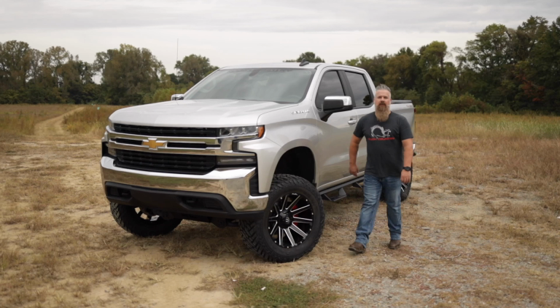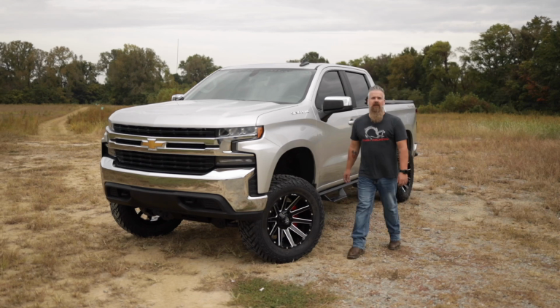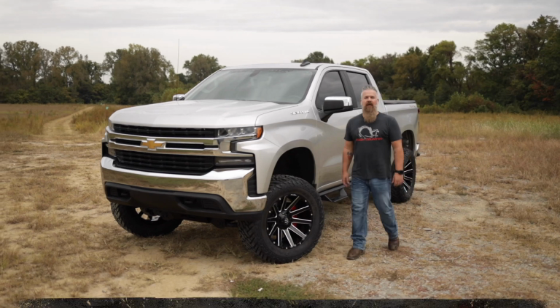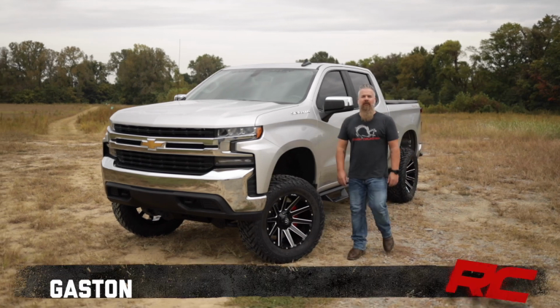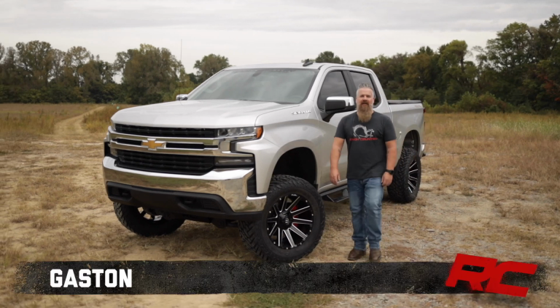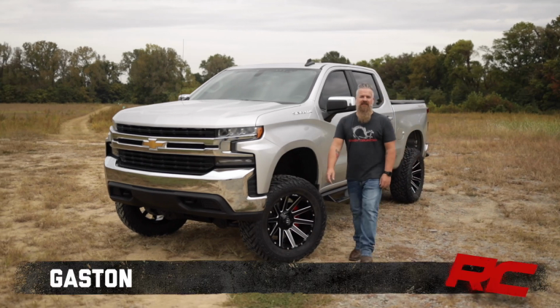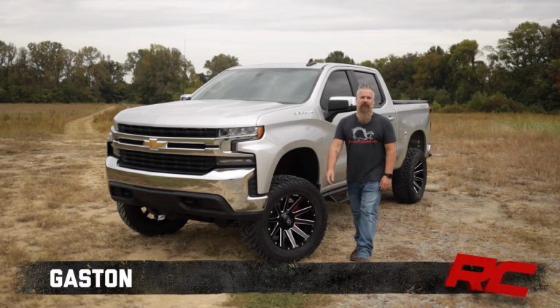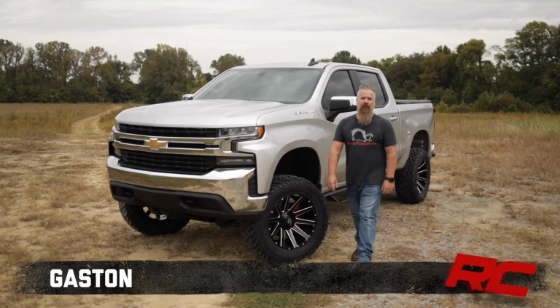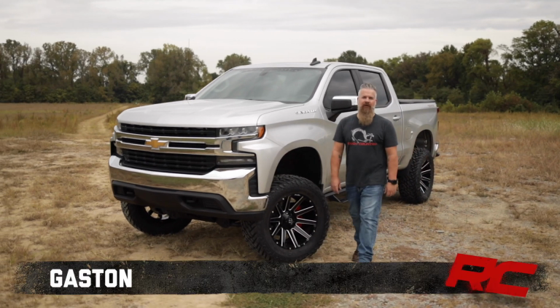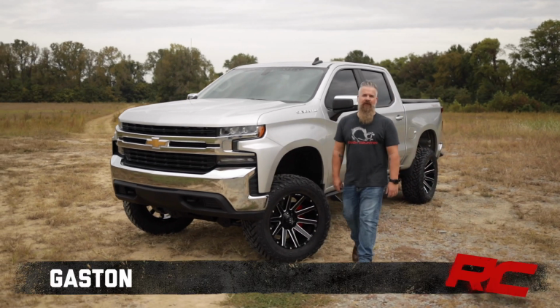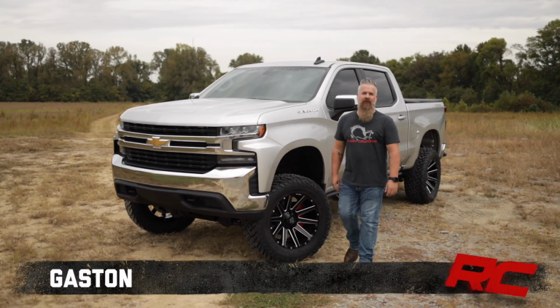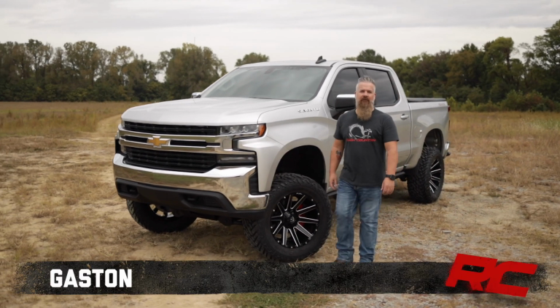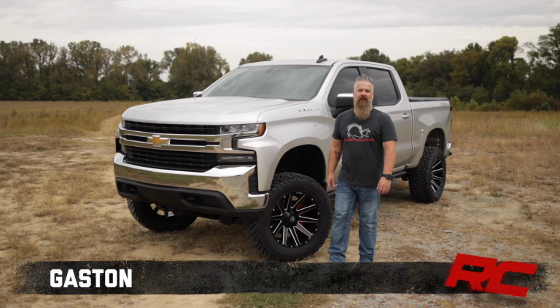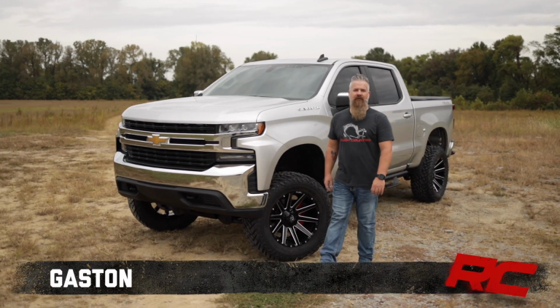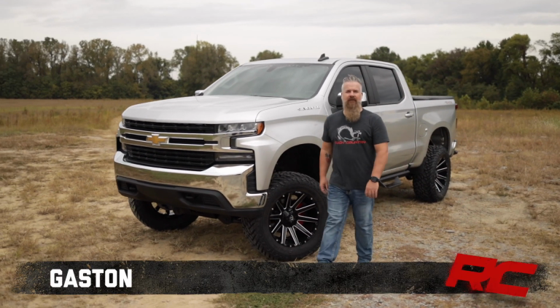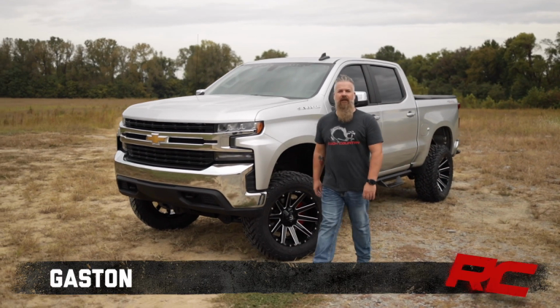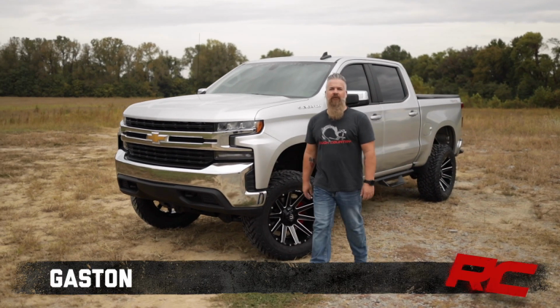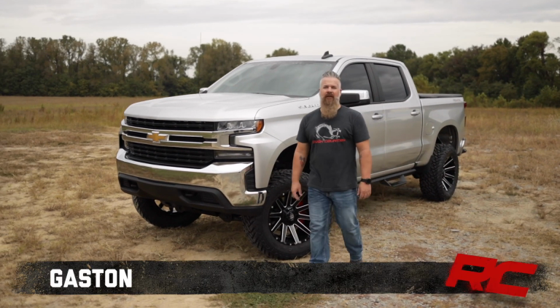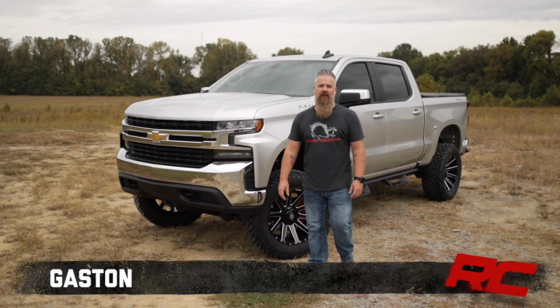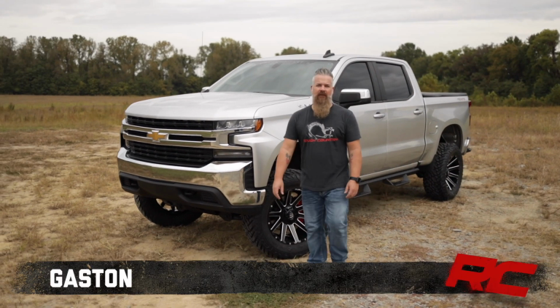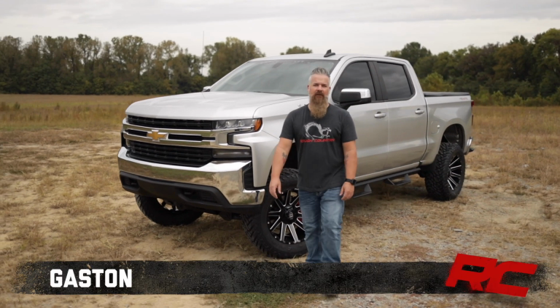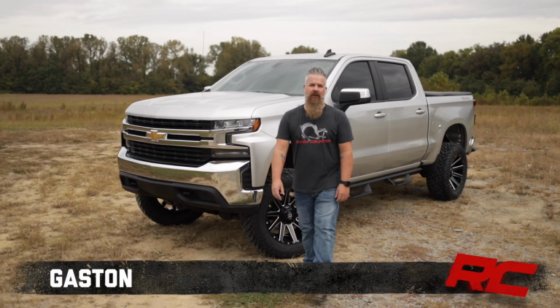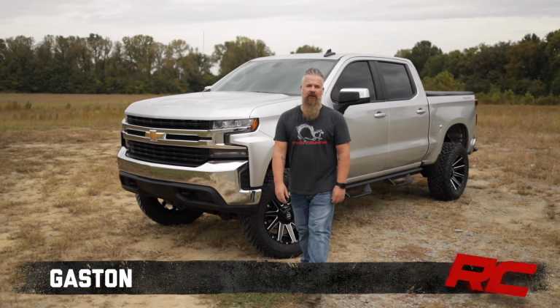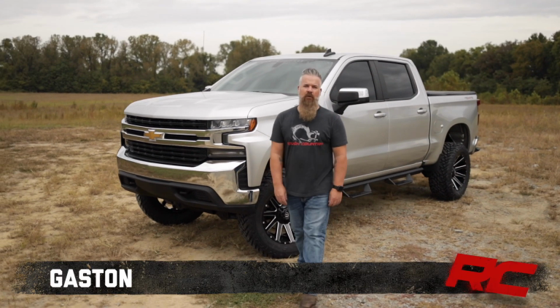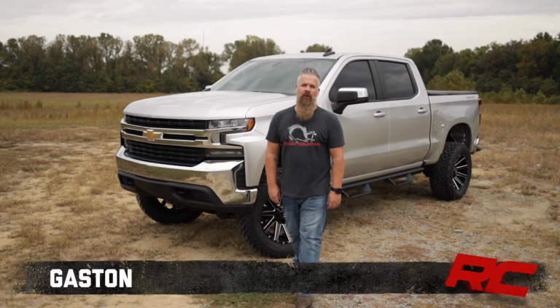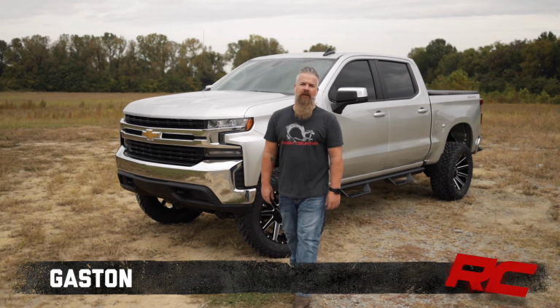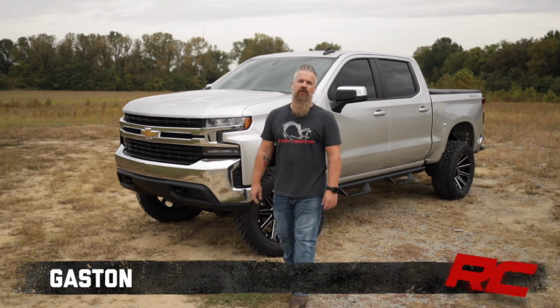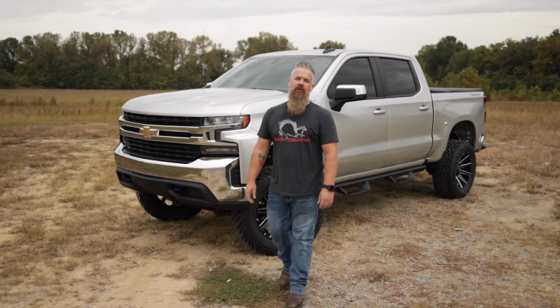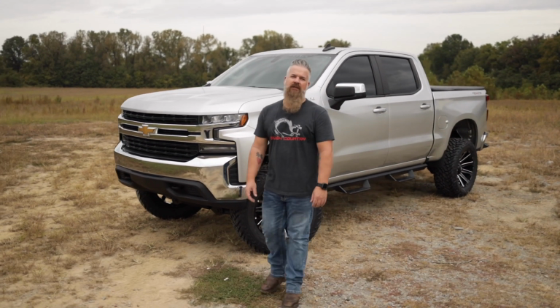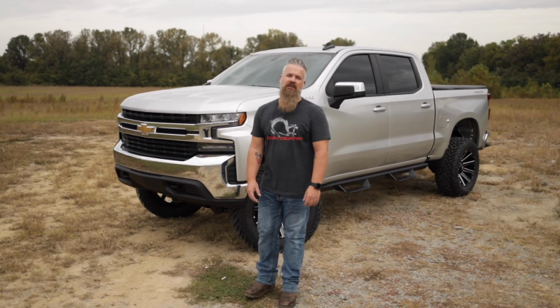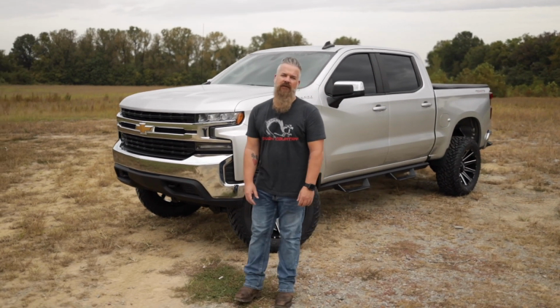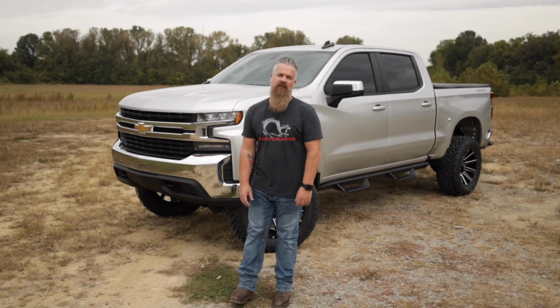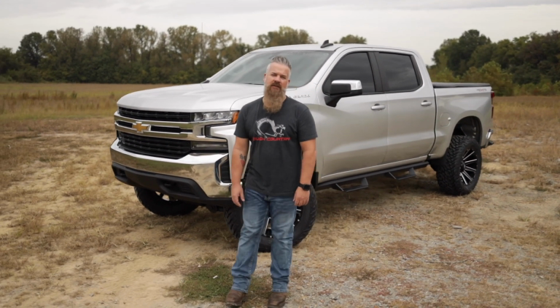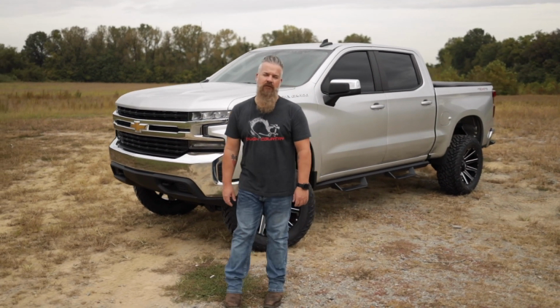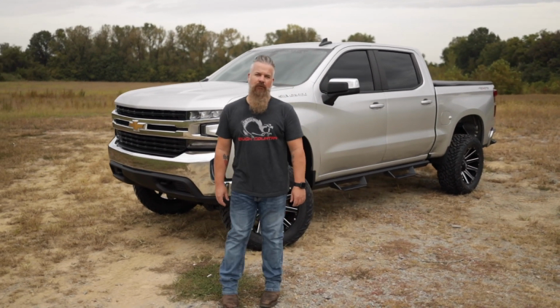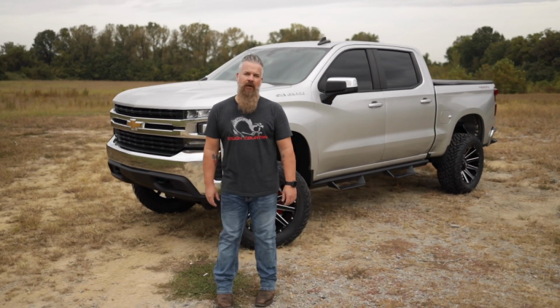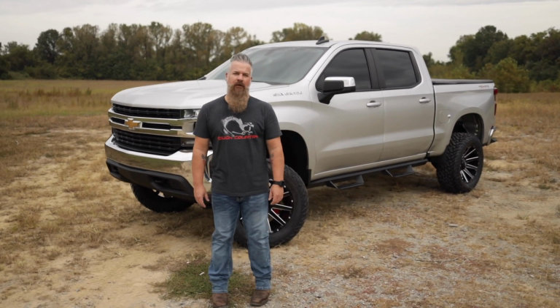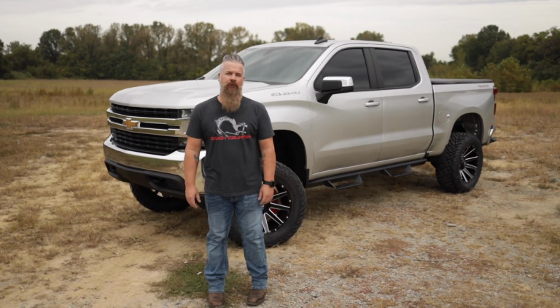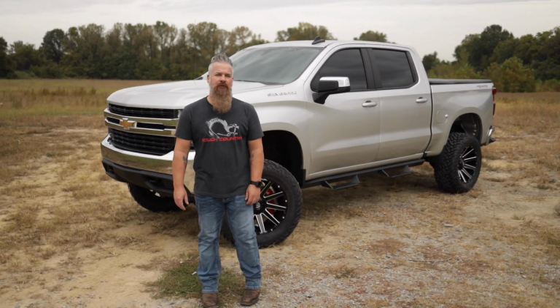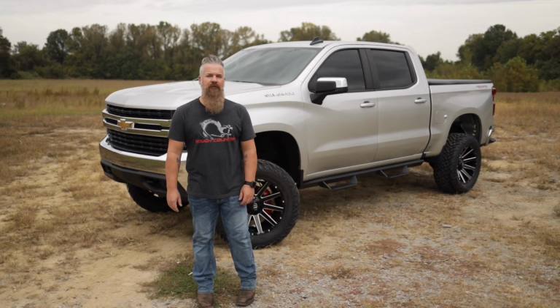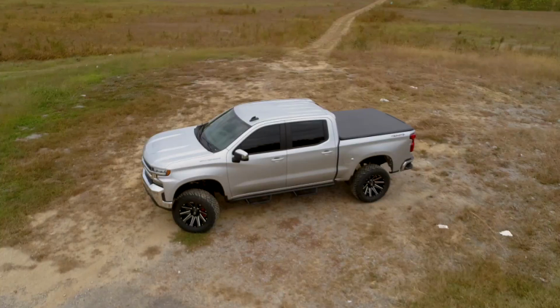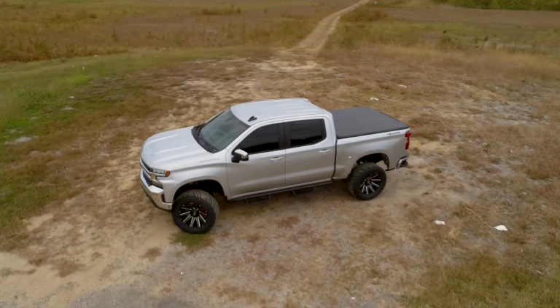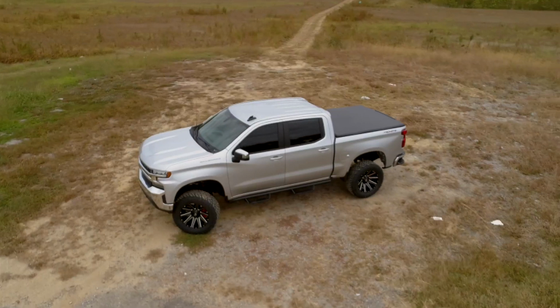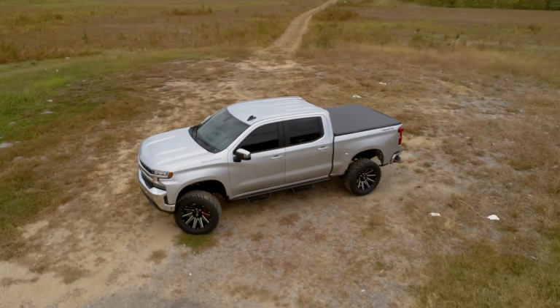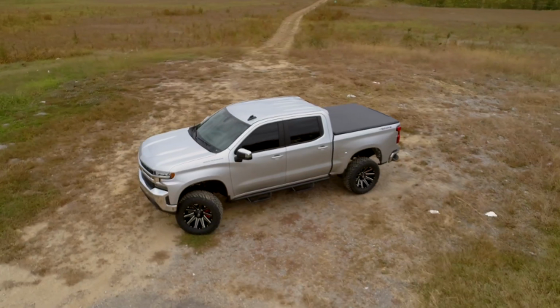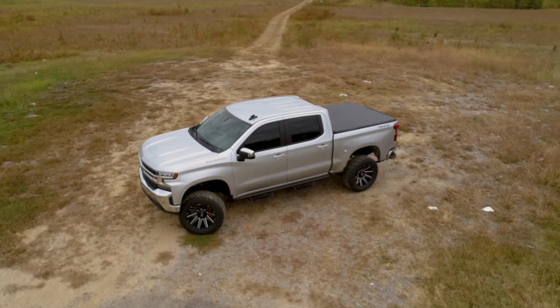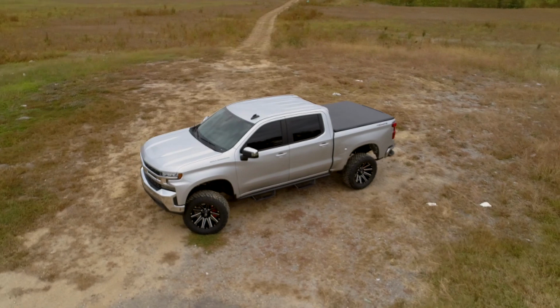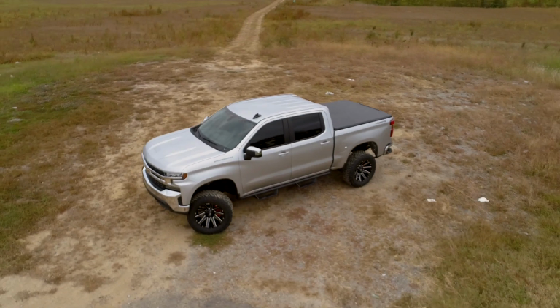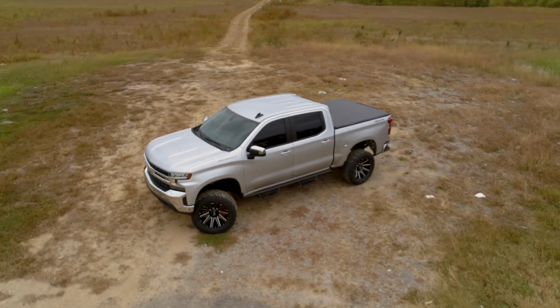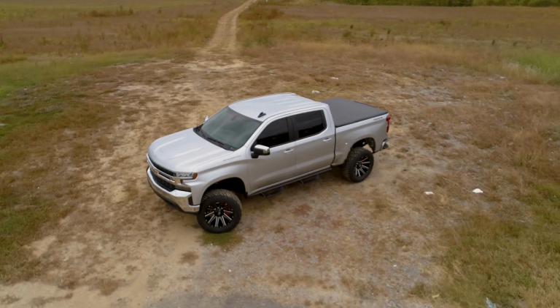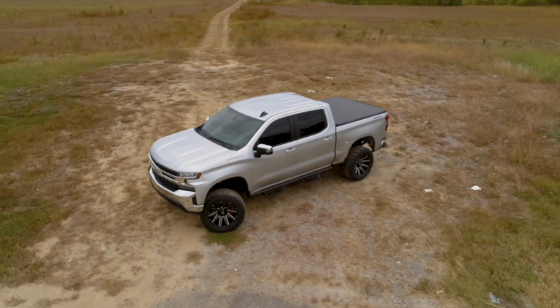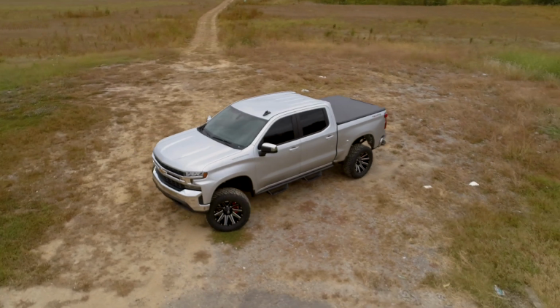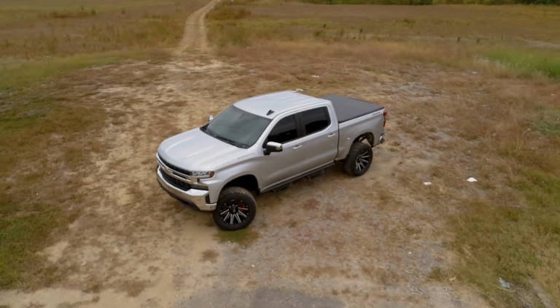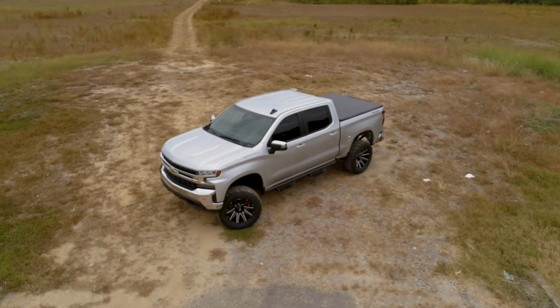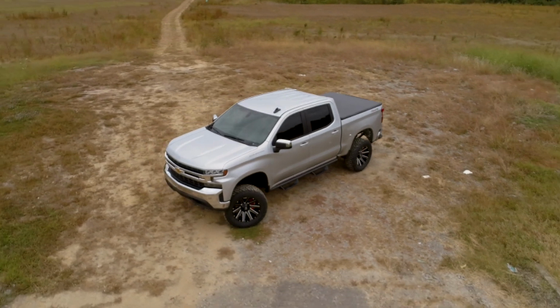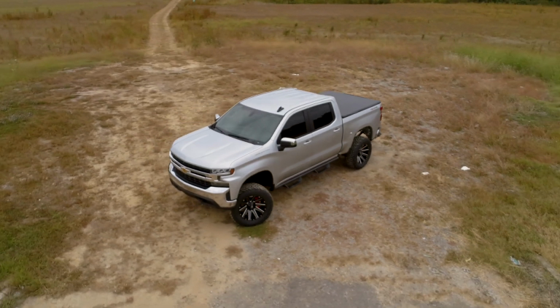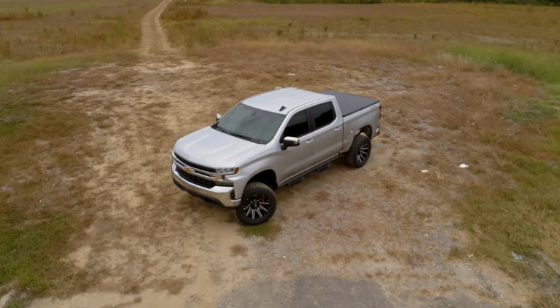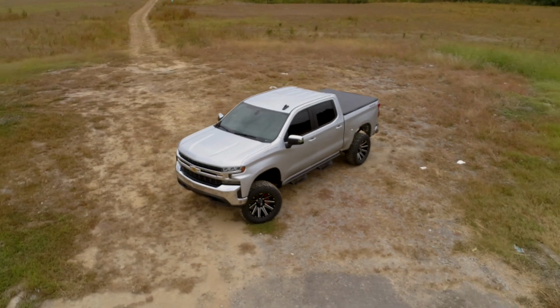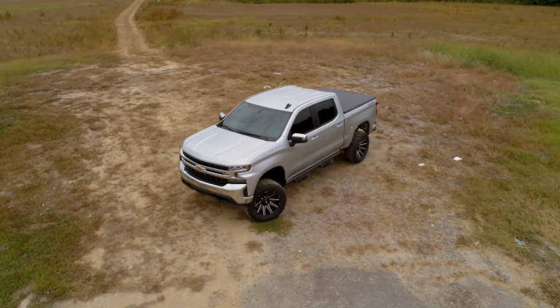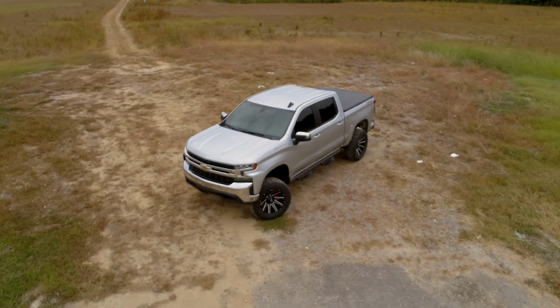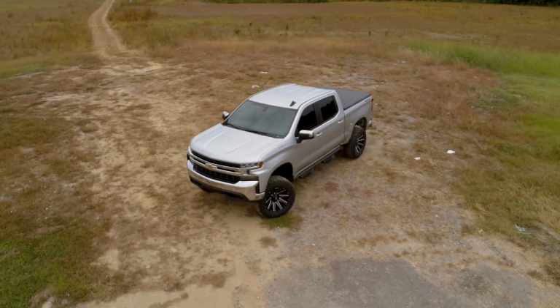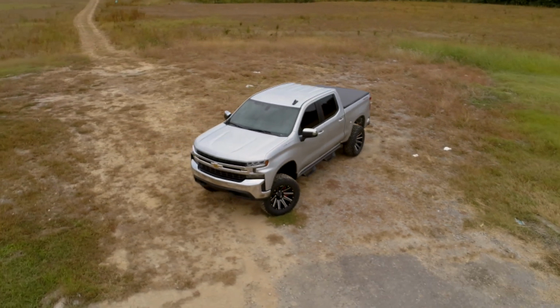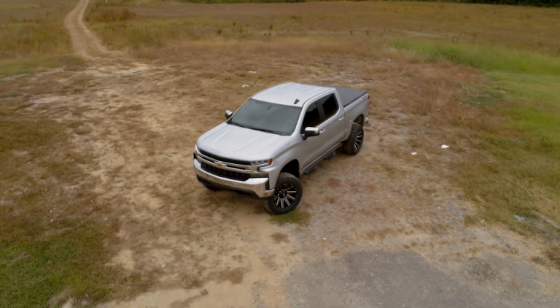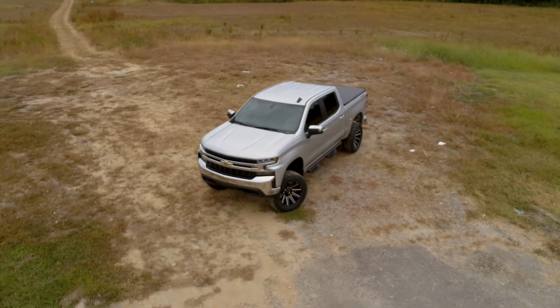Hey, I'm Gaston with Rough Country. Today we're taking a look at a 2020 Chevy Silverado 1500 with Rough Country's 6-inch lift kit.